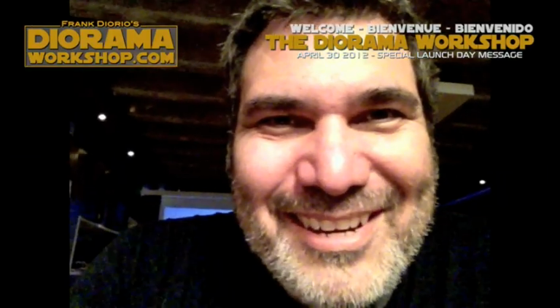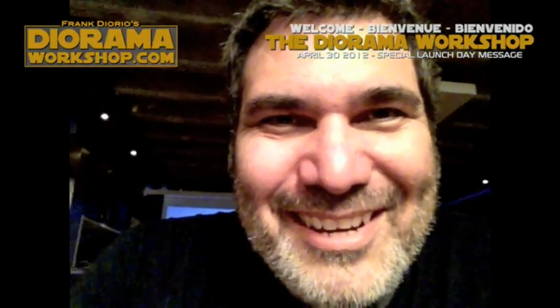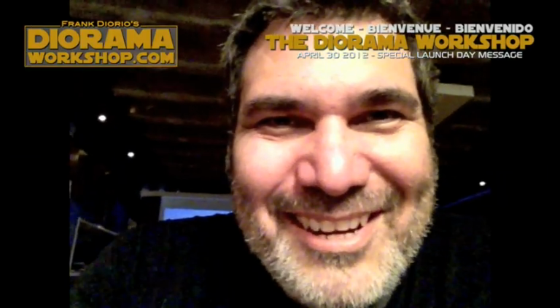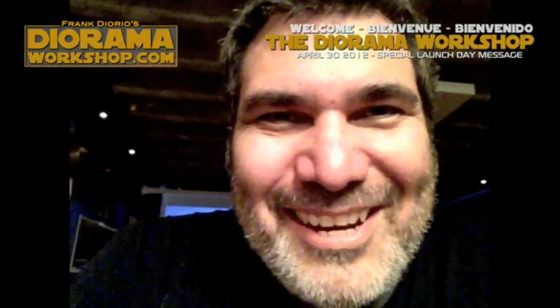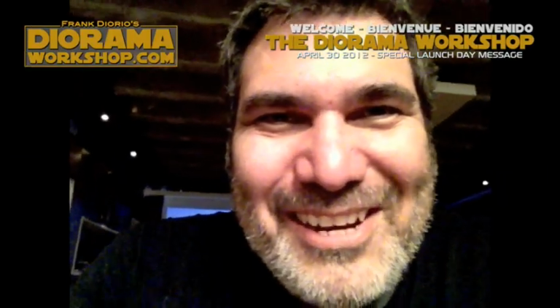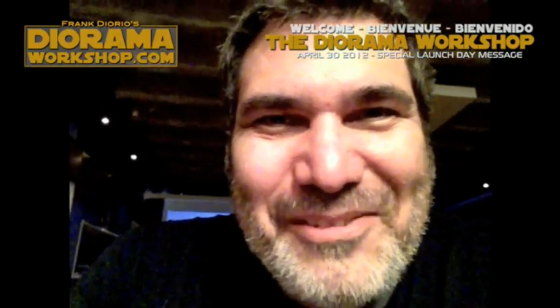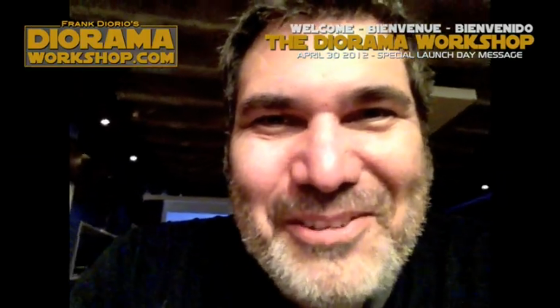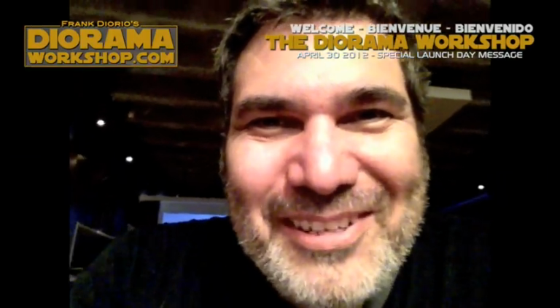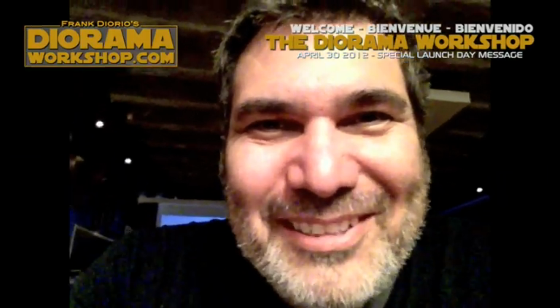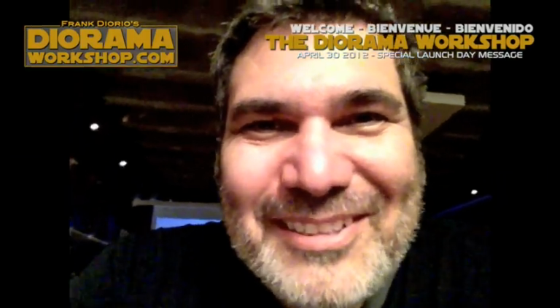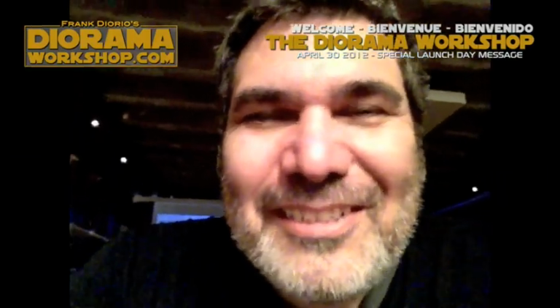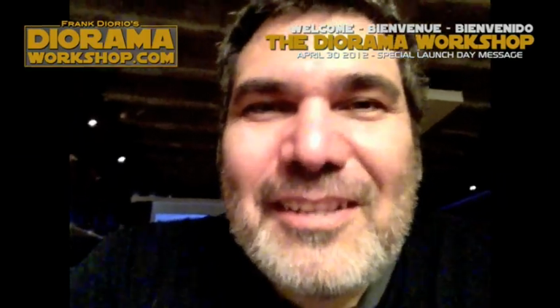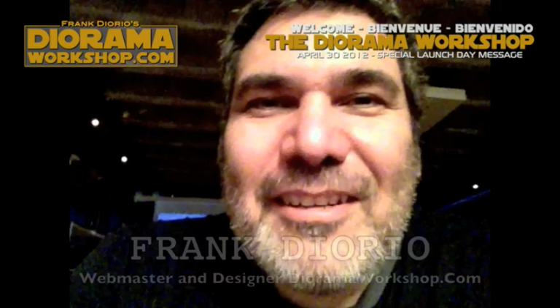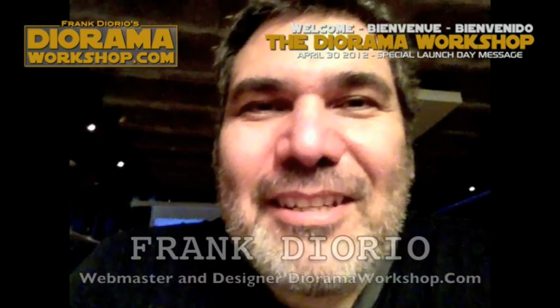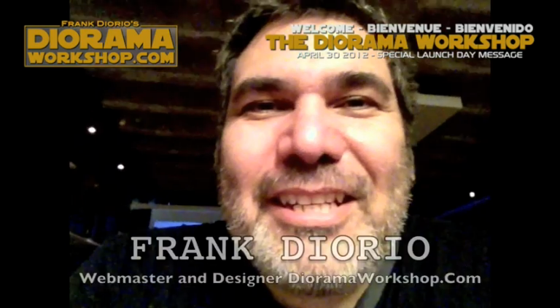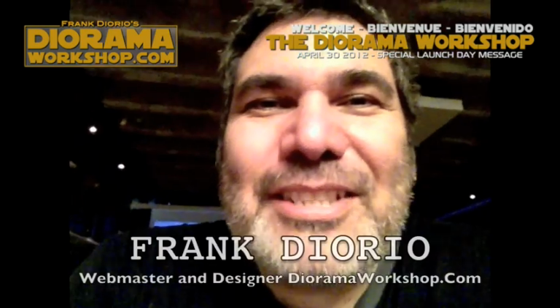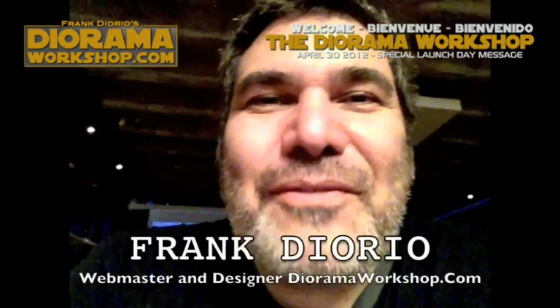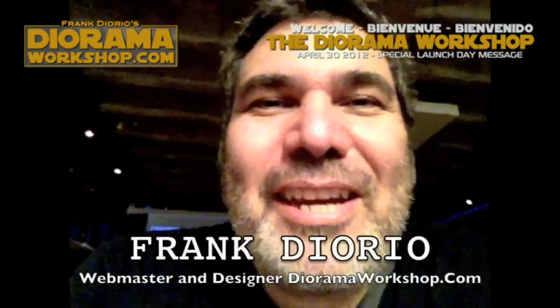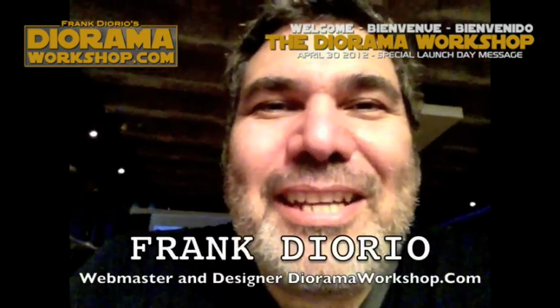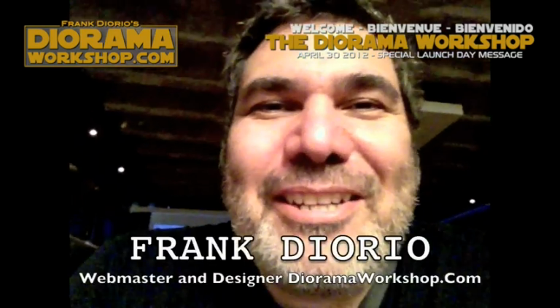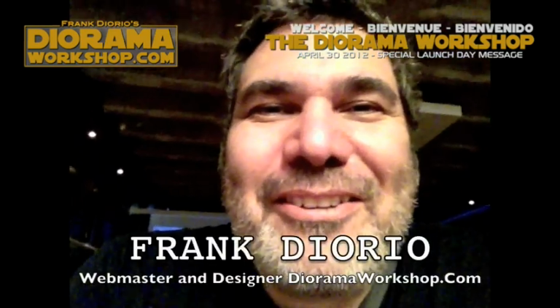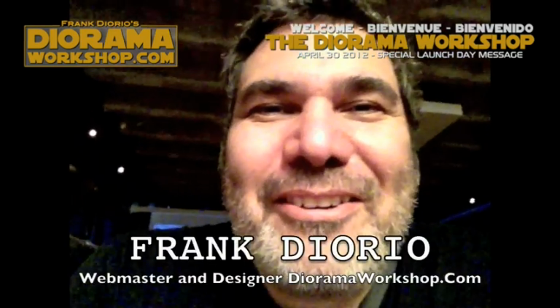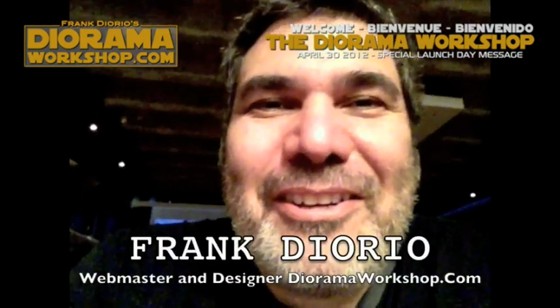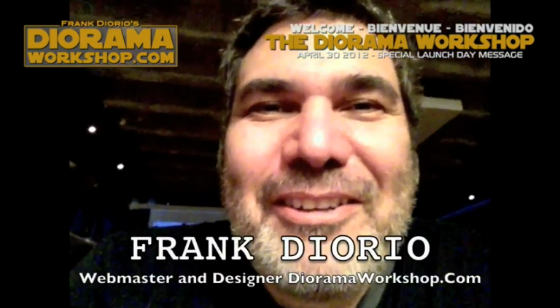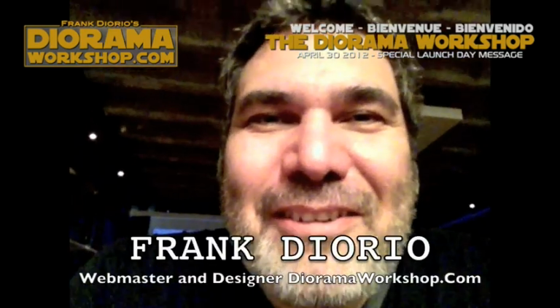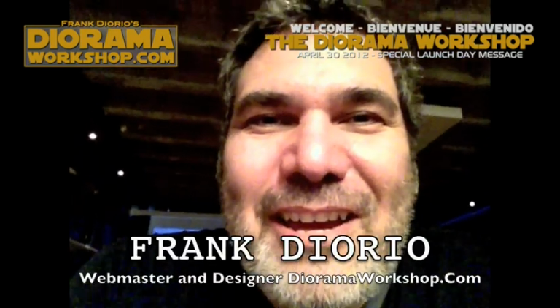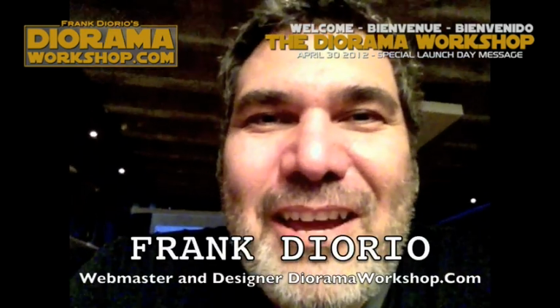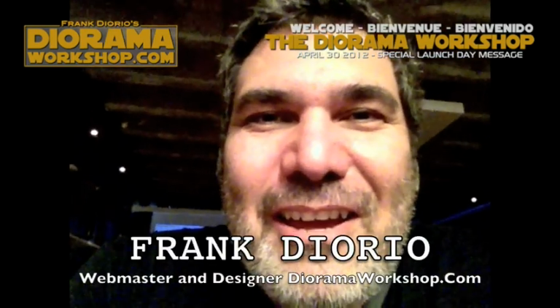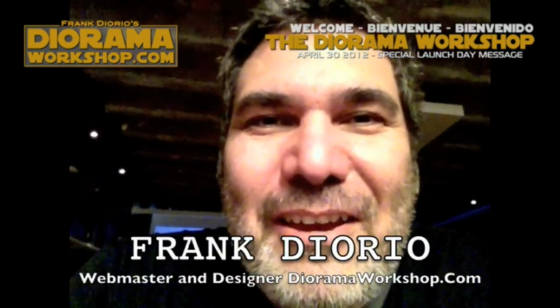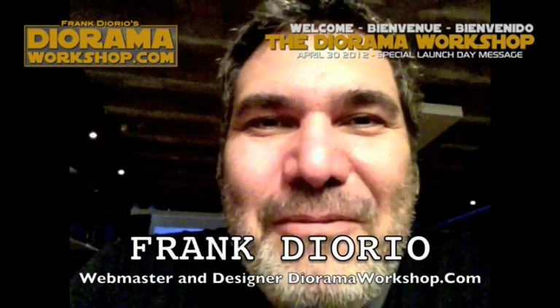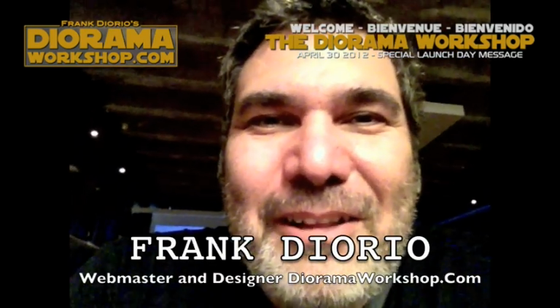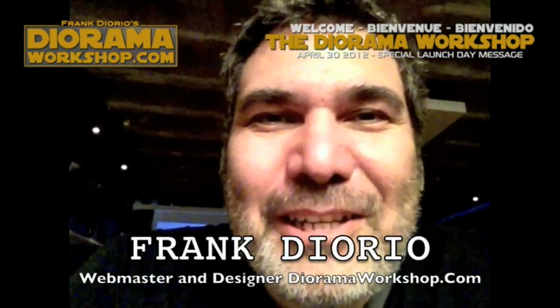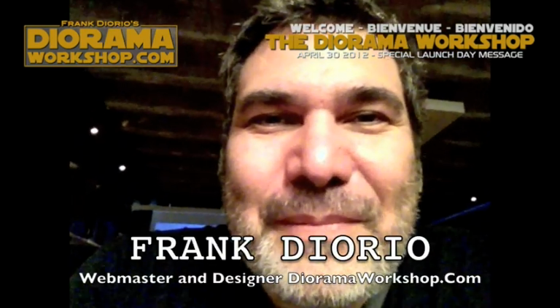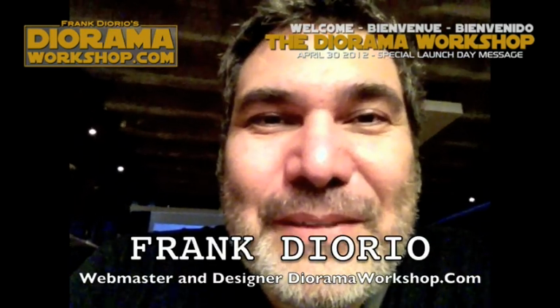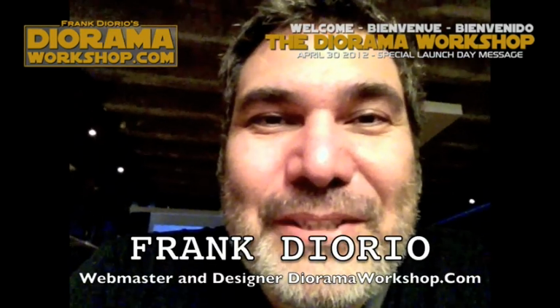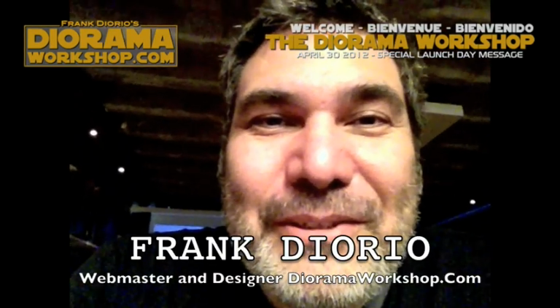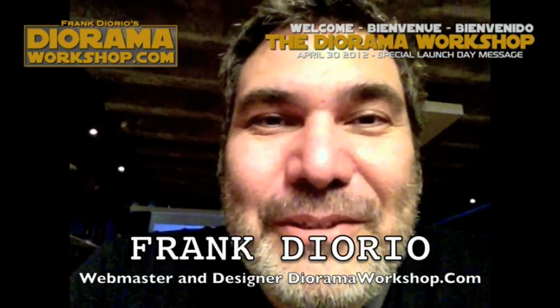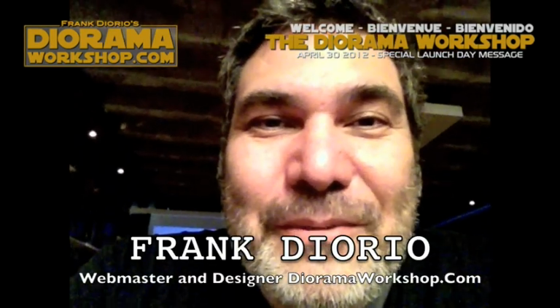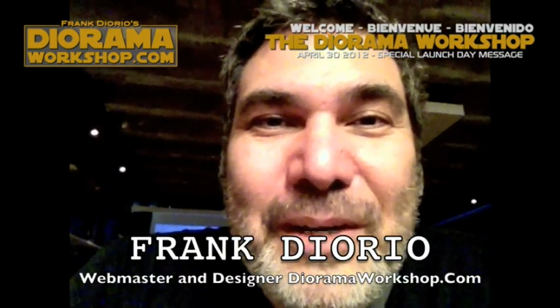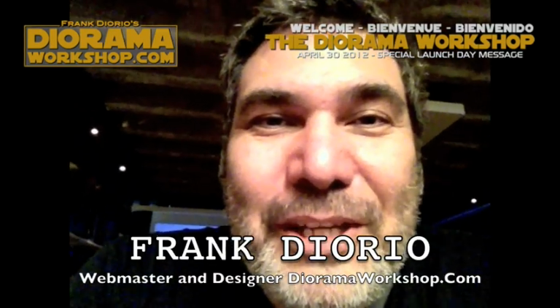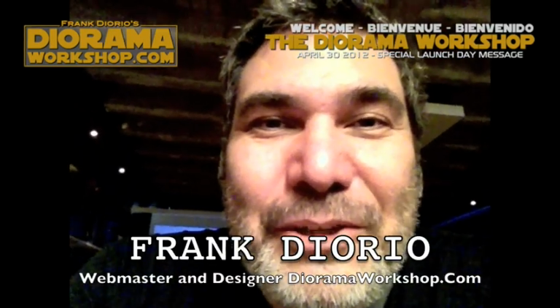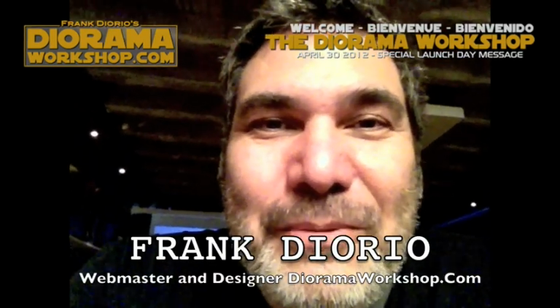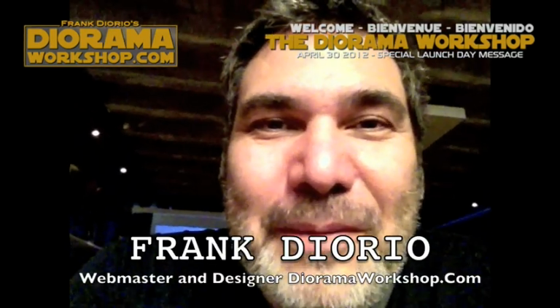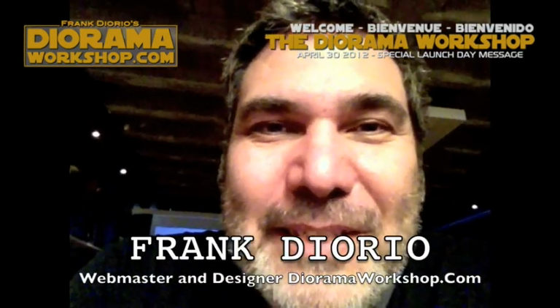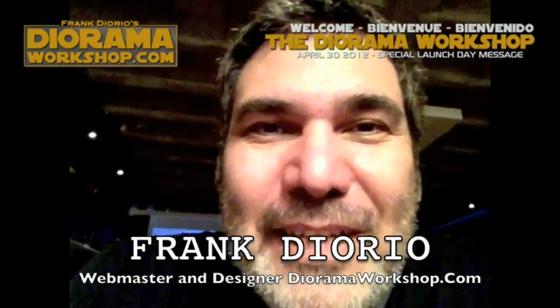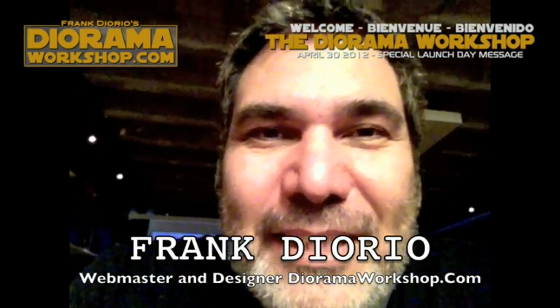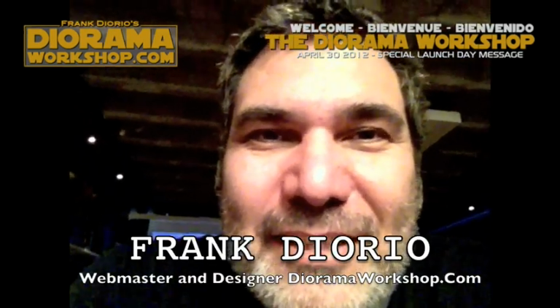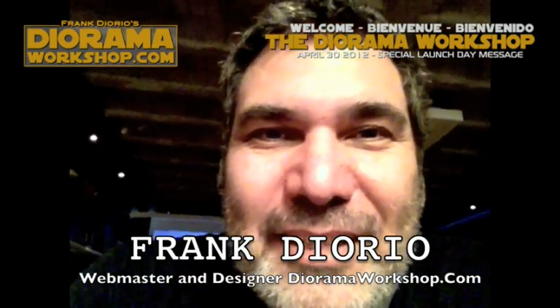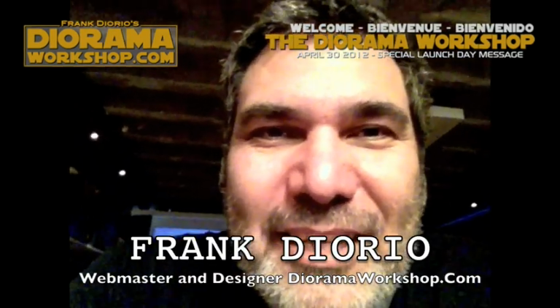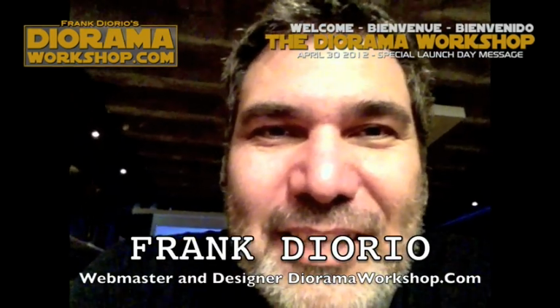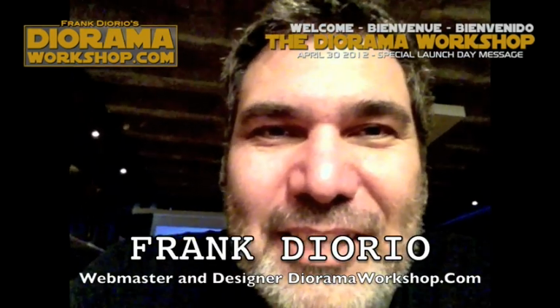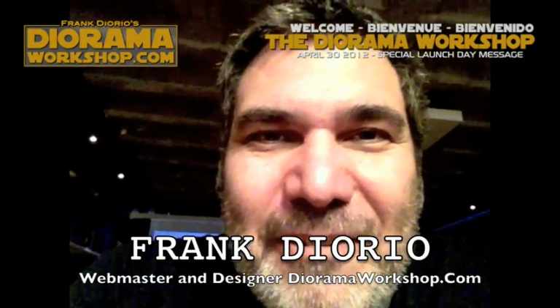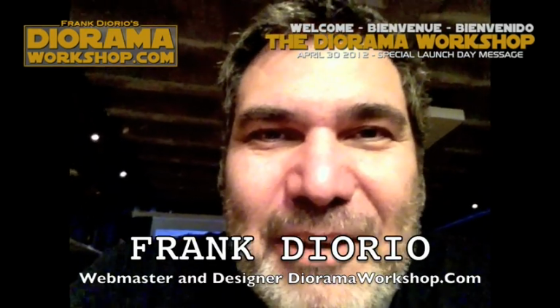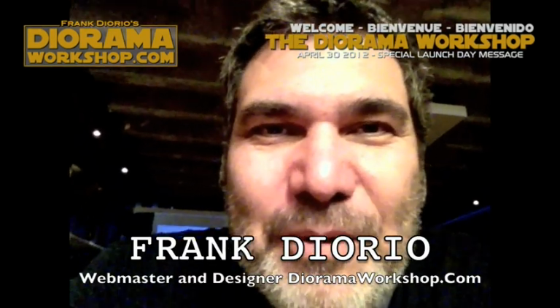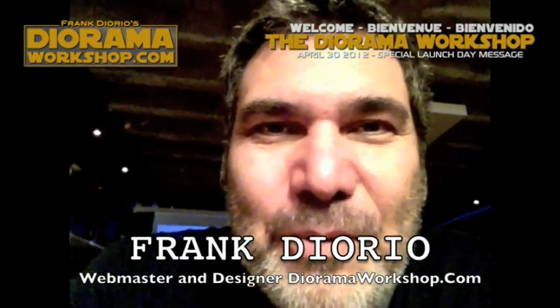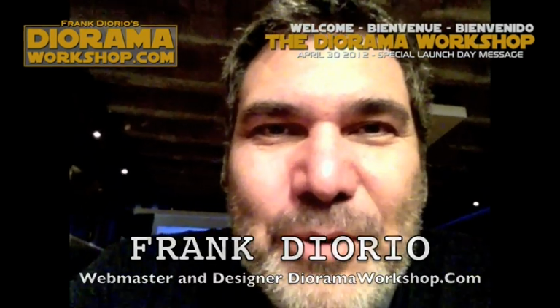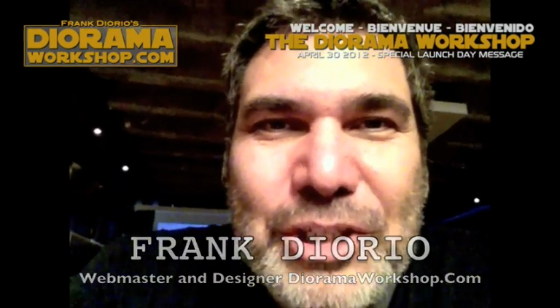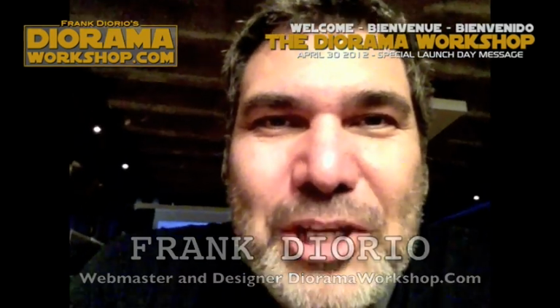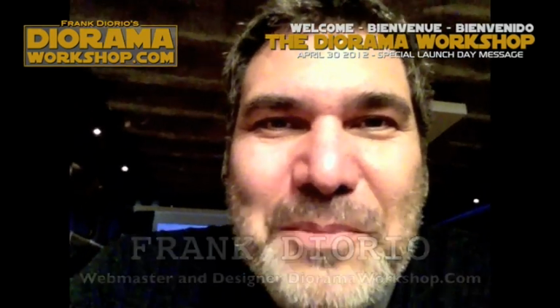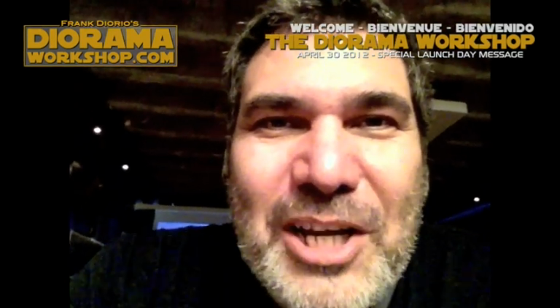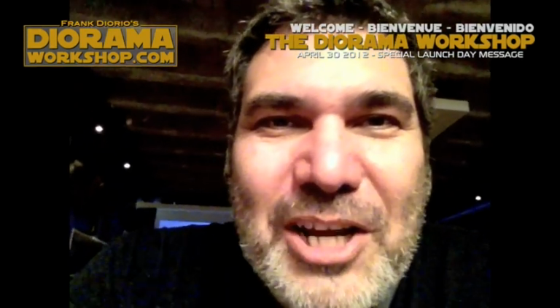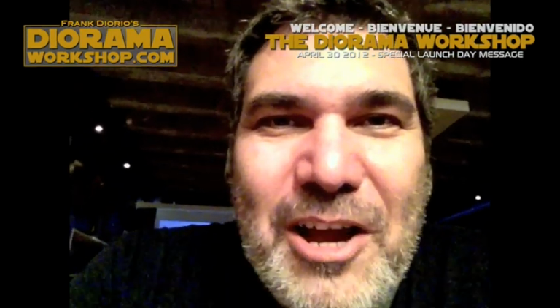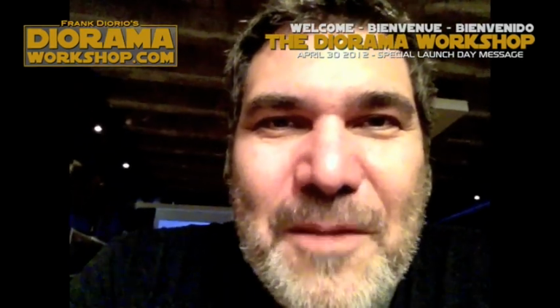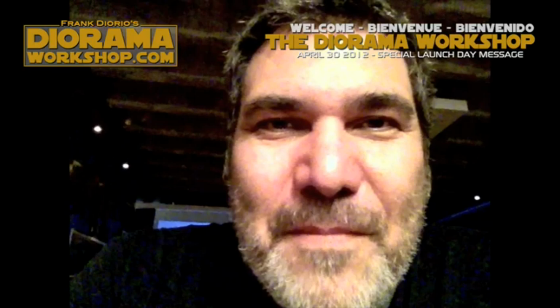Hey everyone, it's Frank Diario. Welcome to my new website, TheDioramaWorkshop.com.